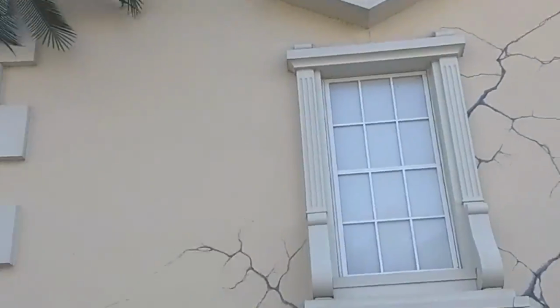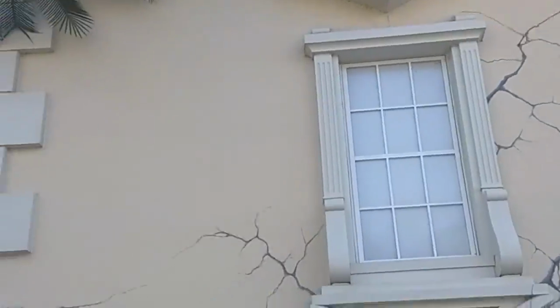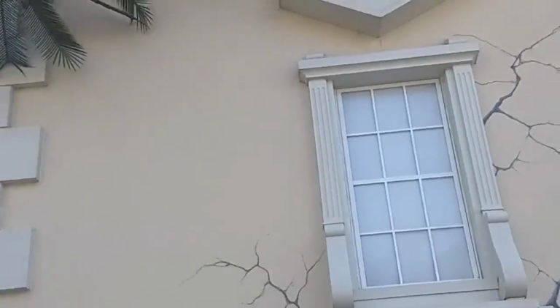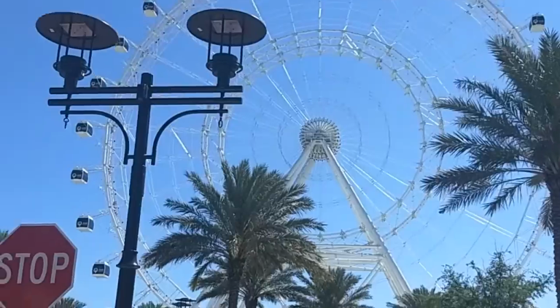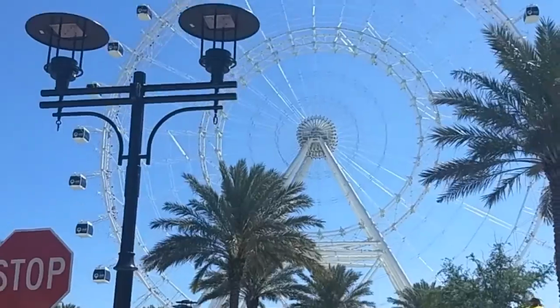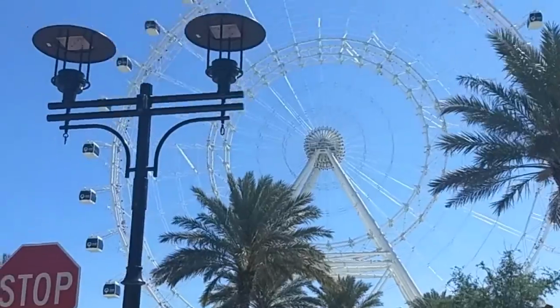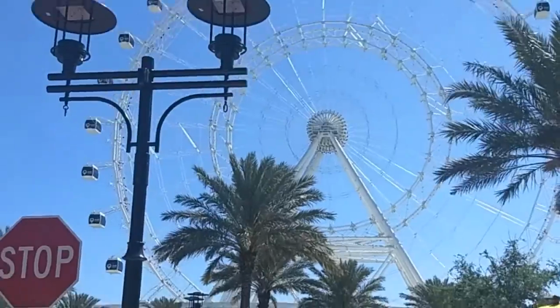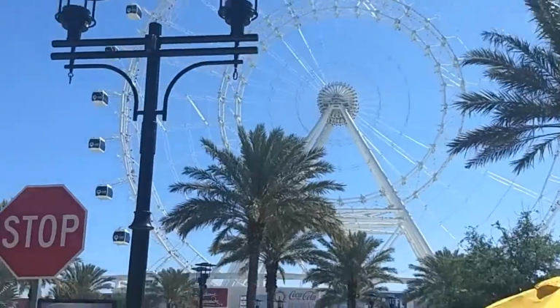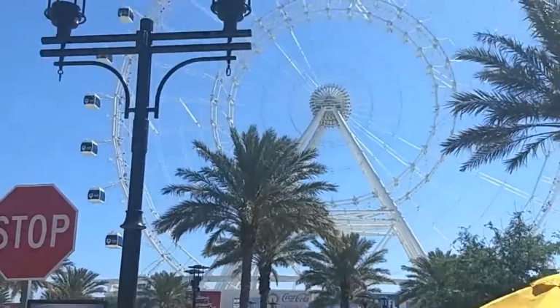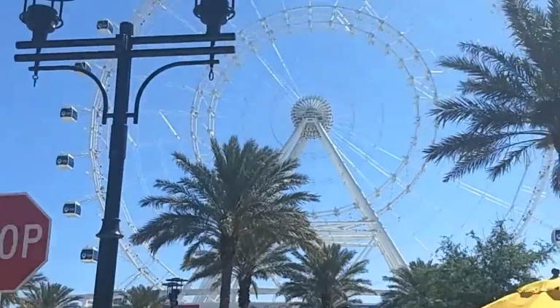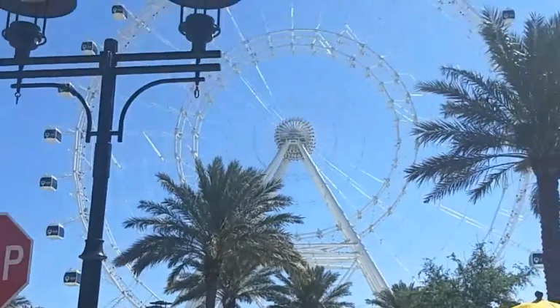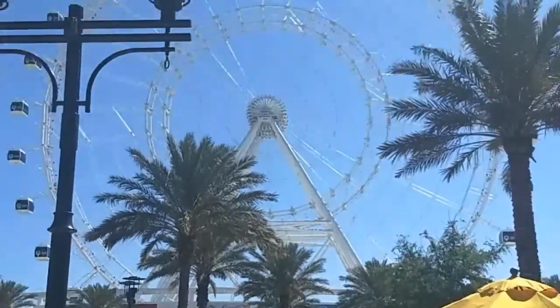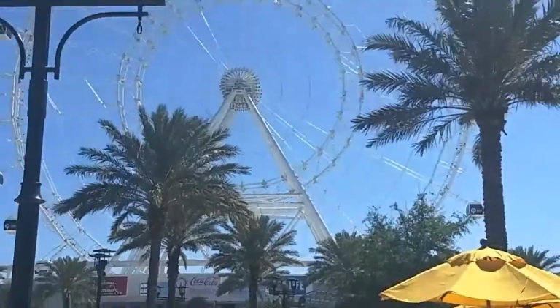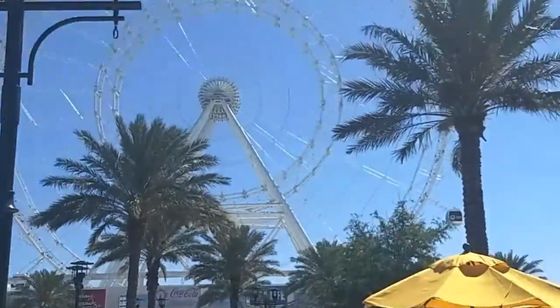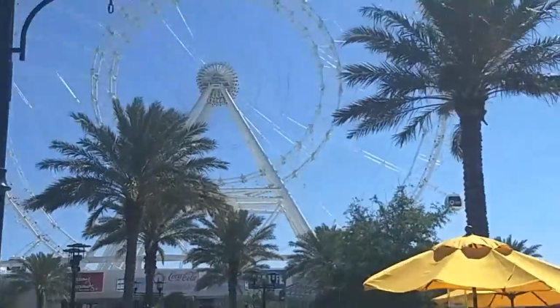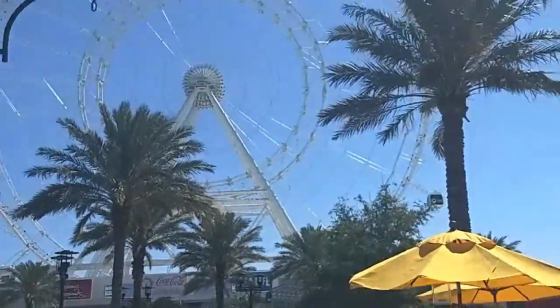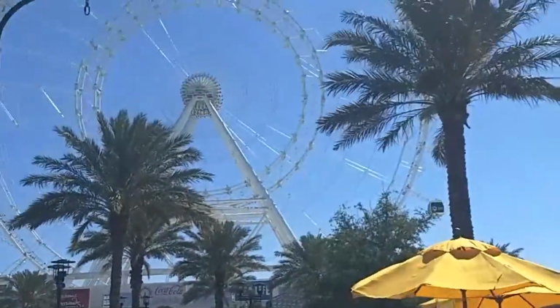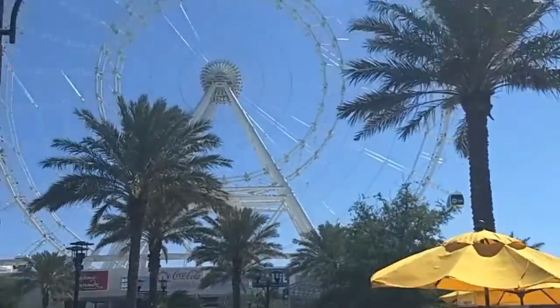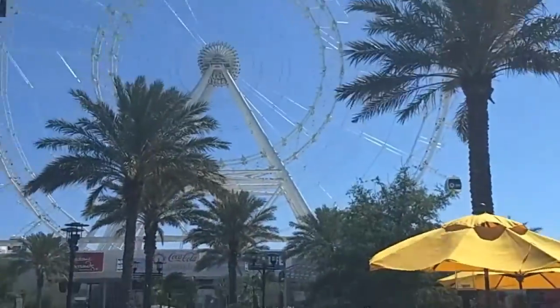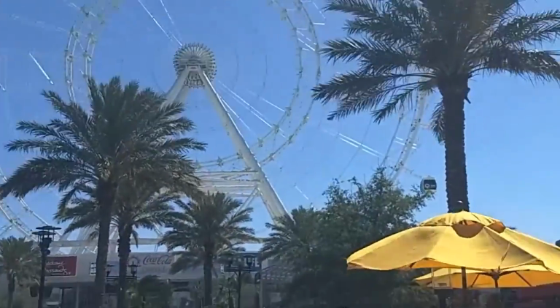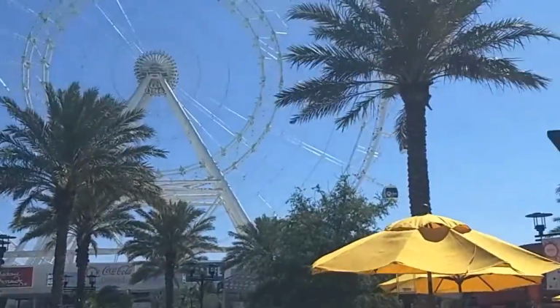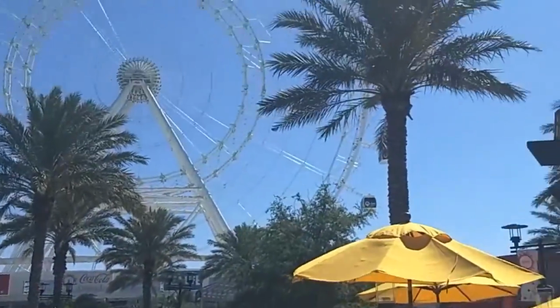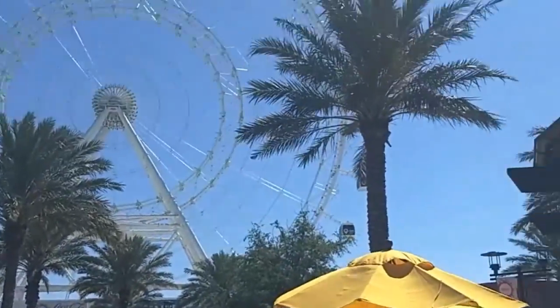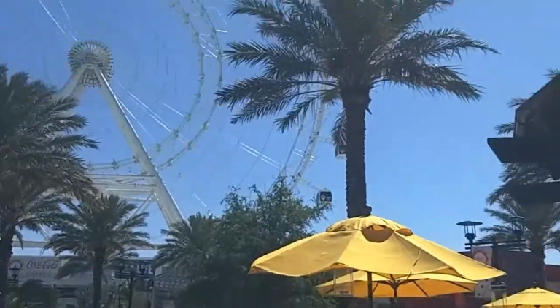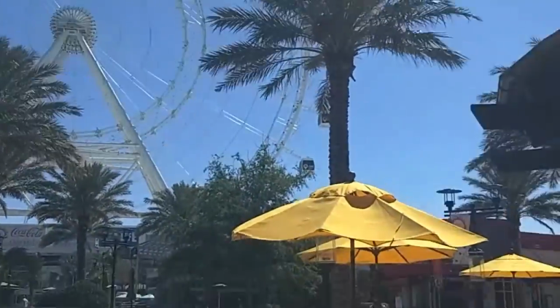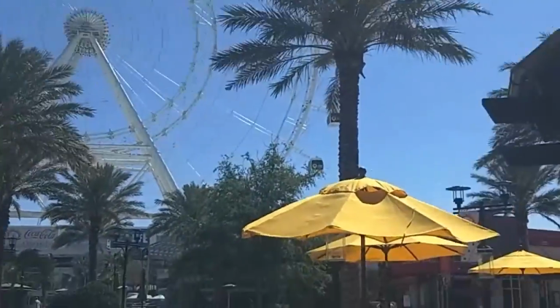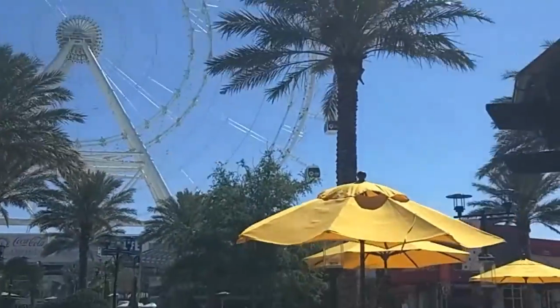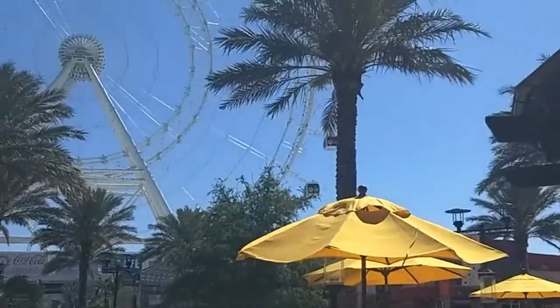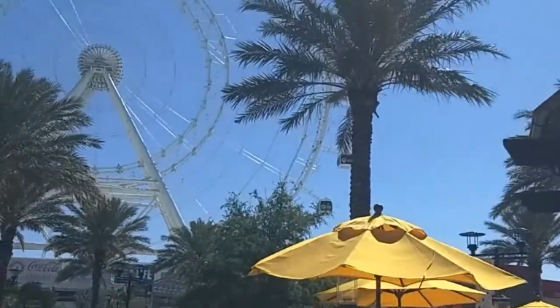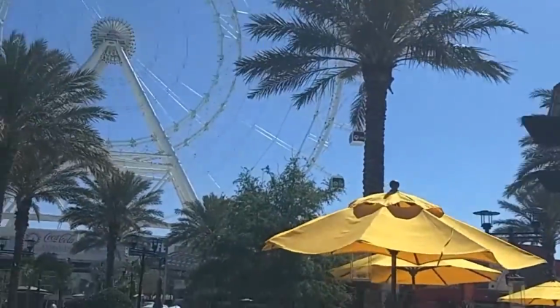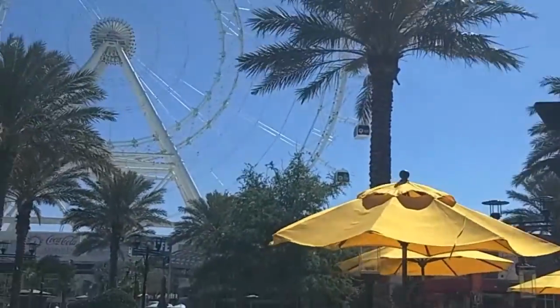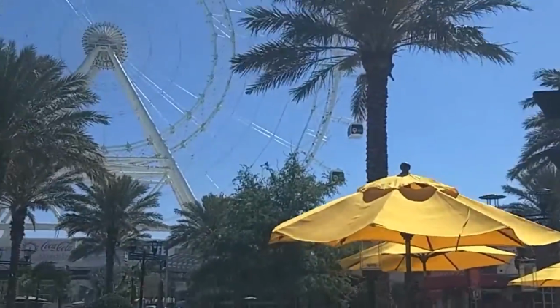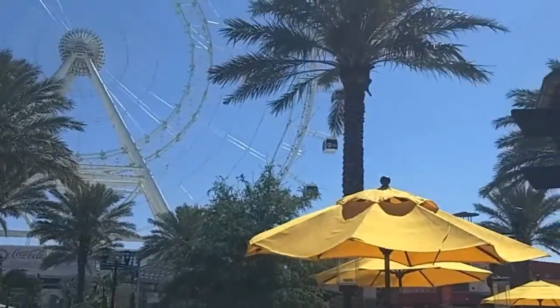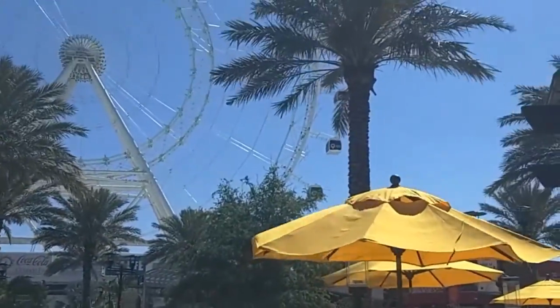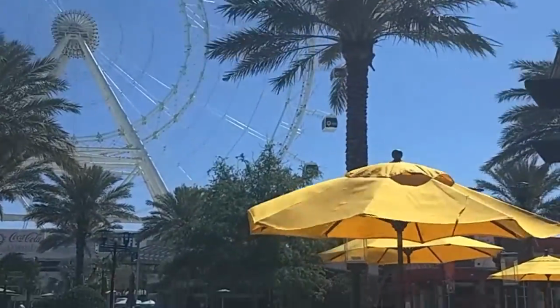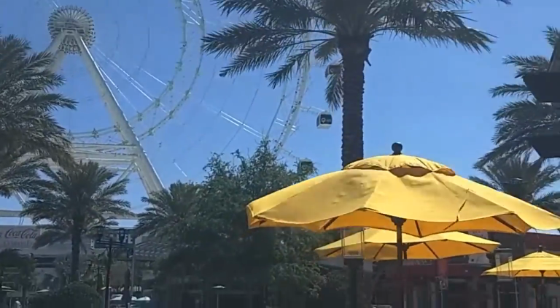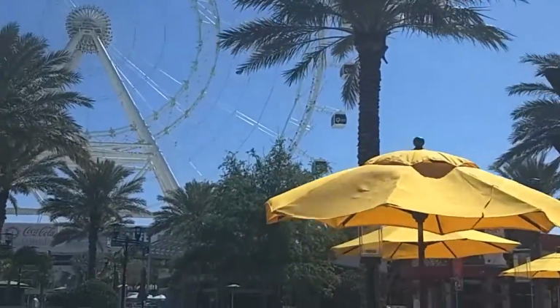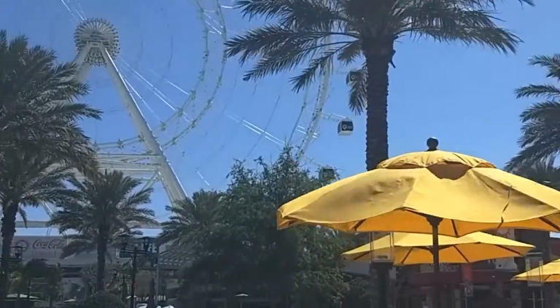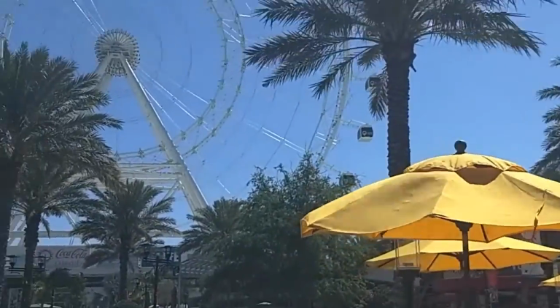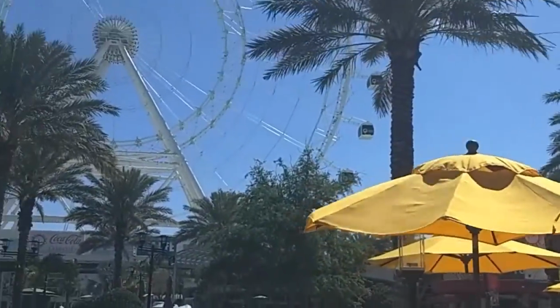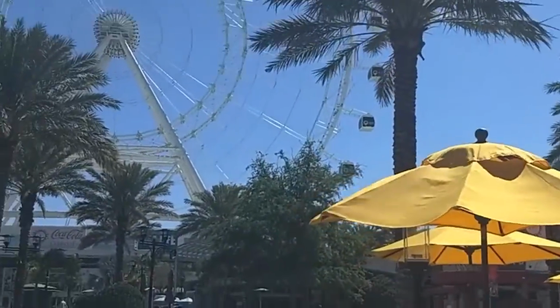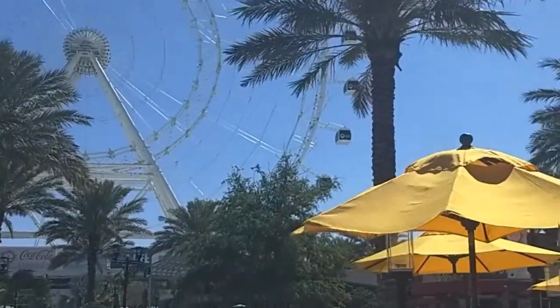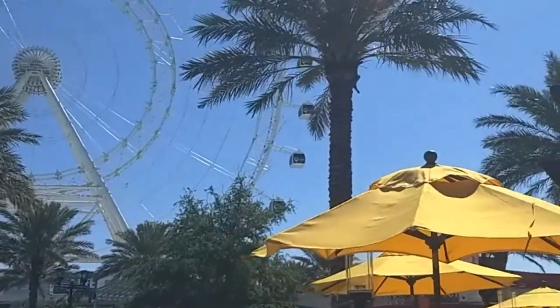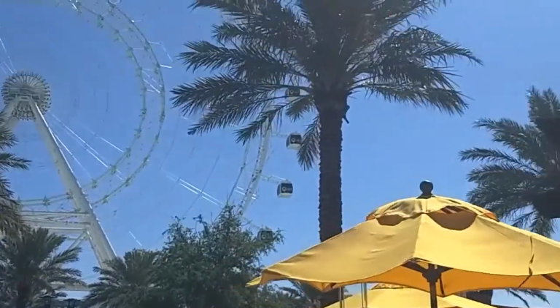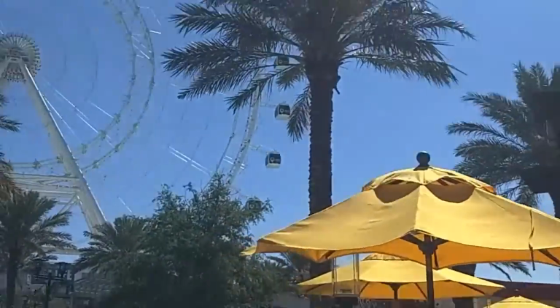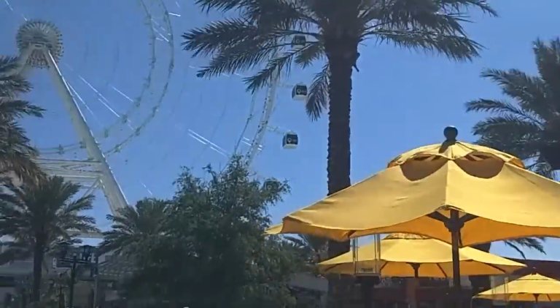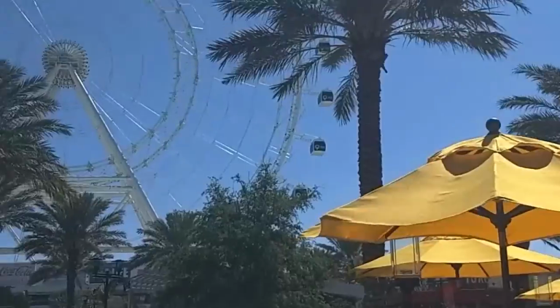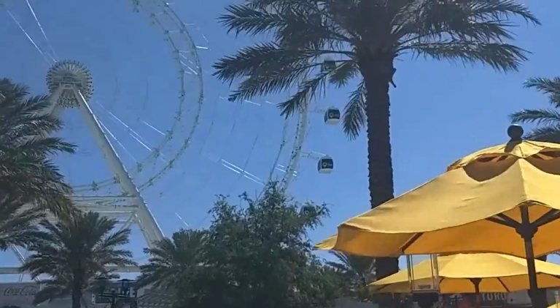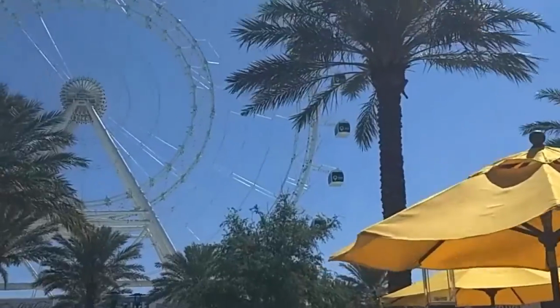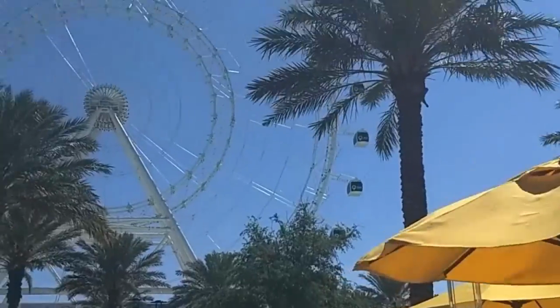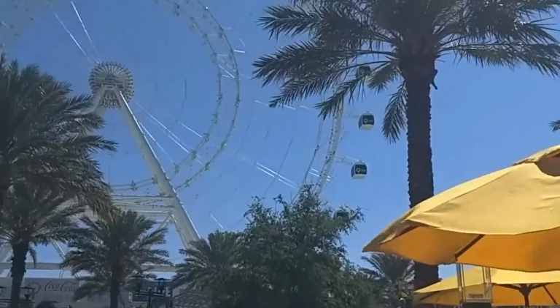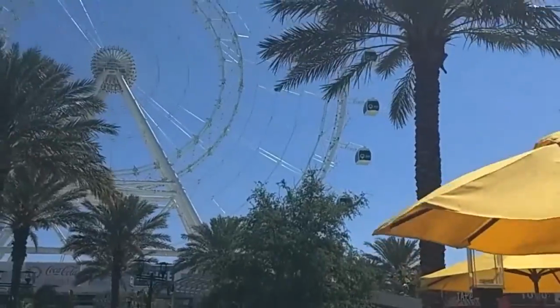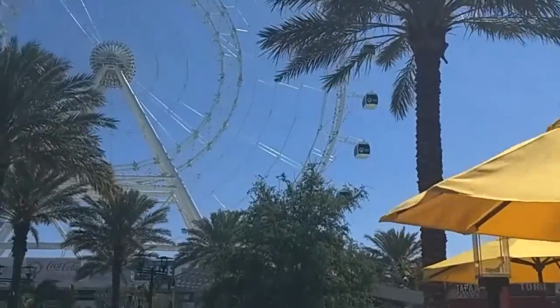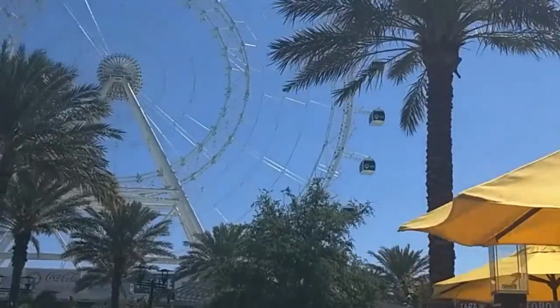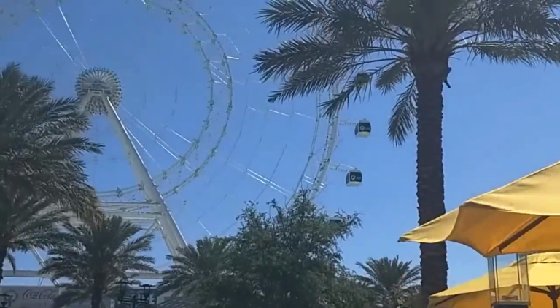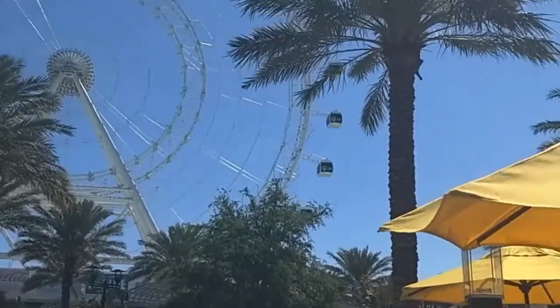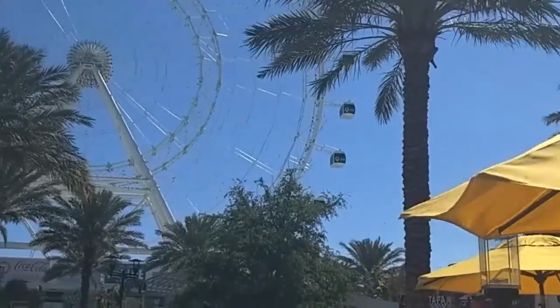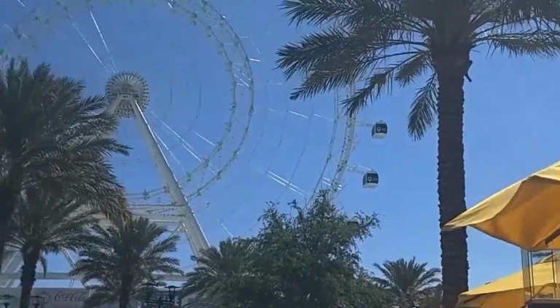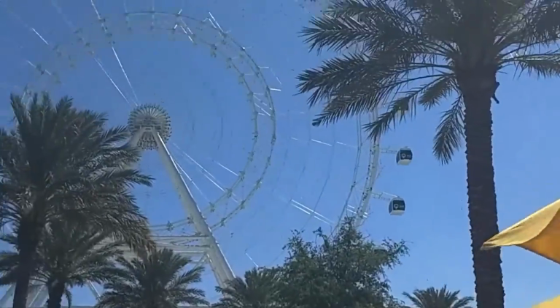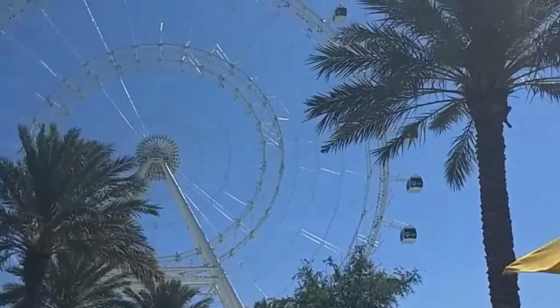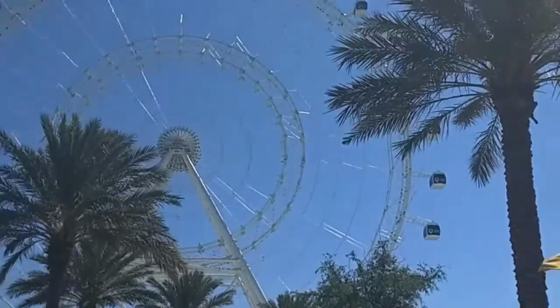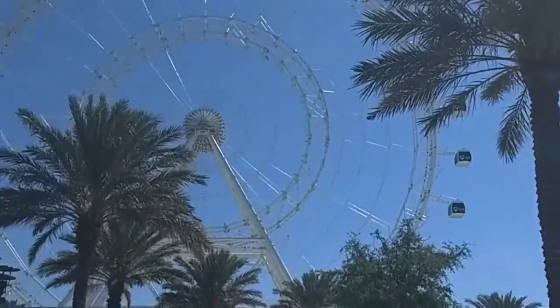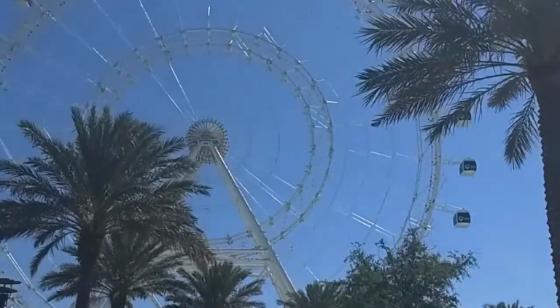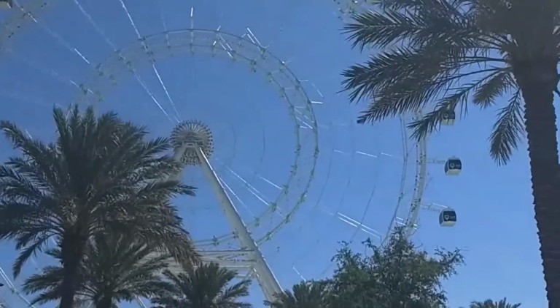What is it called, Adam? Orlando Eye. The Orlando Eye.